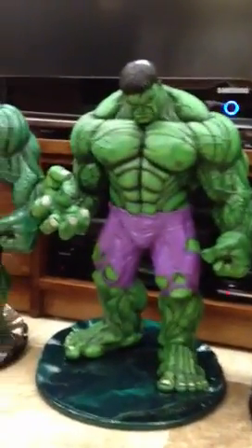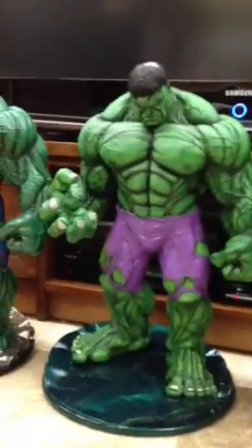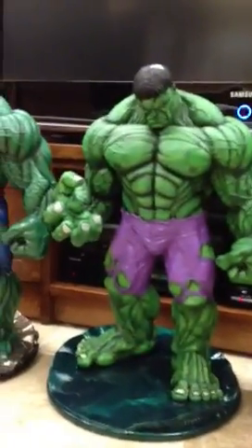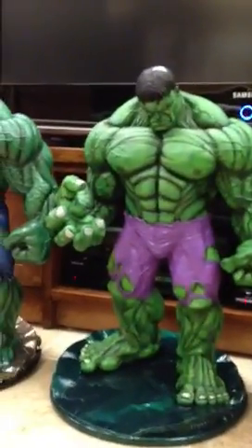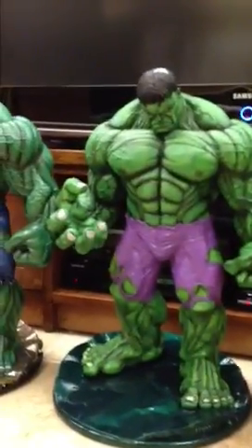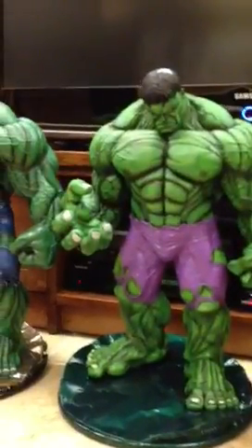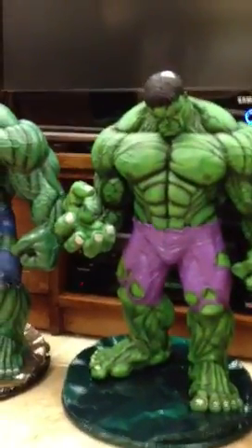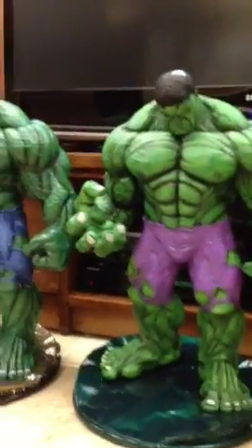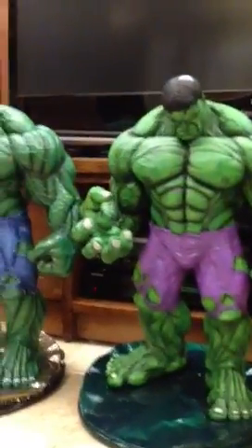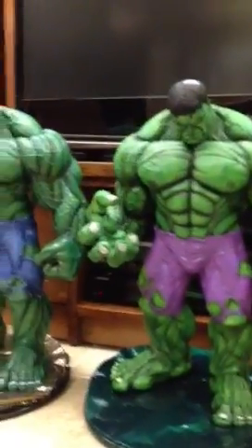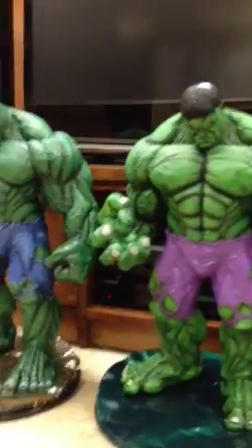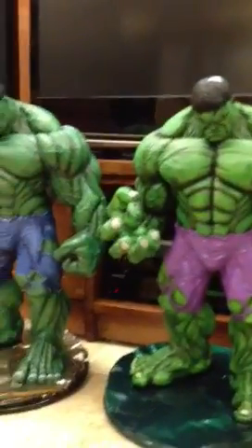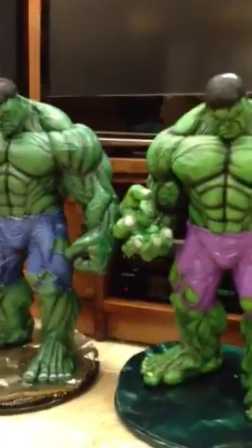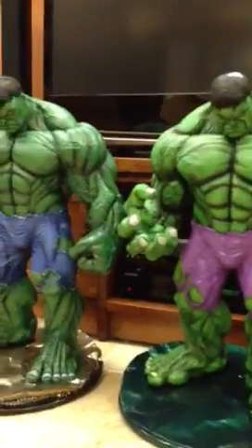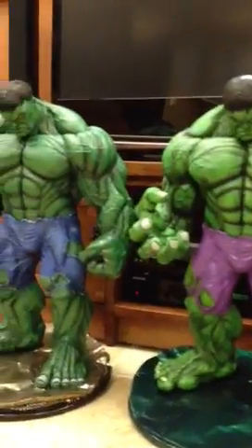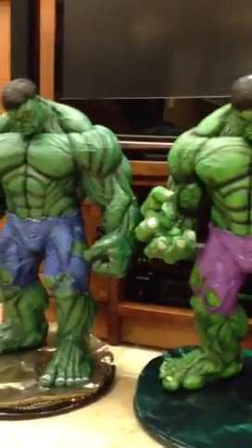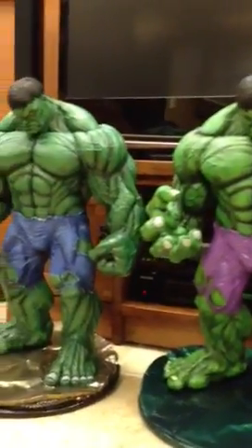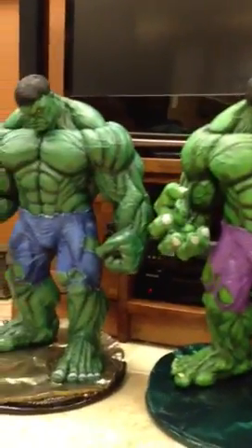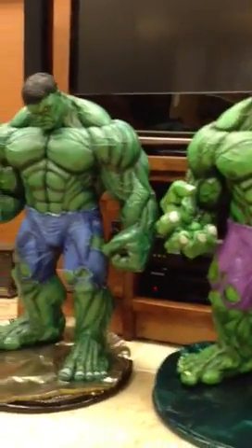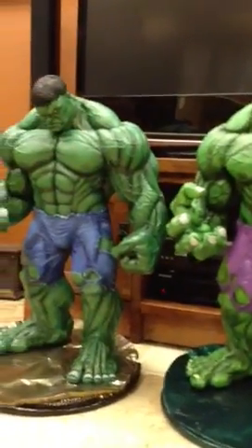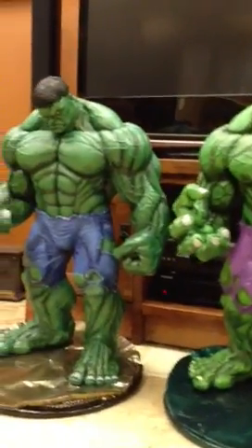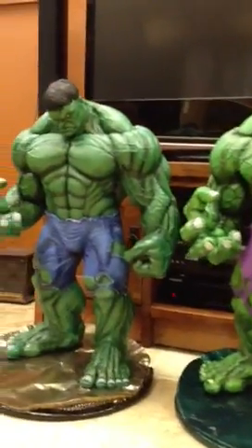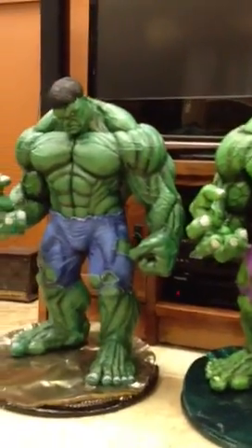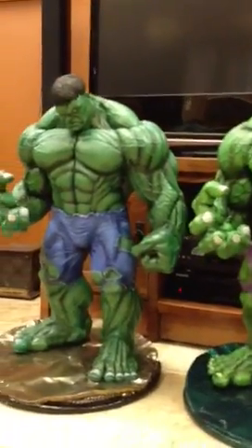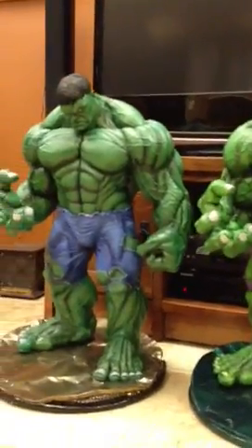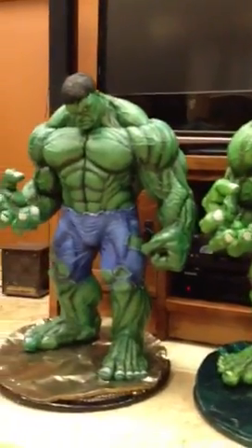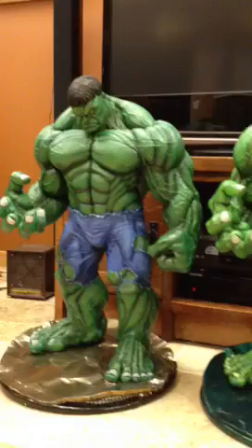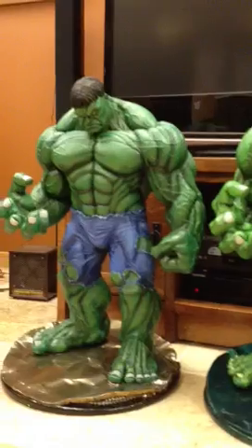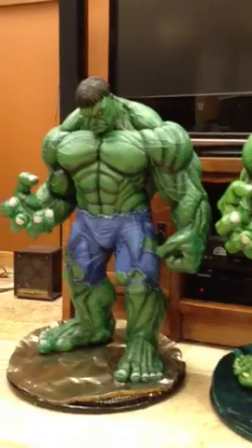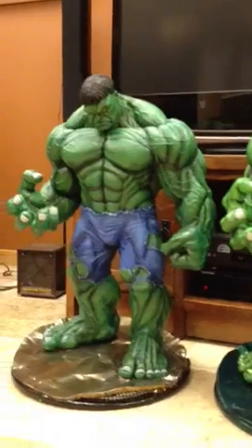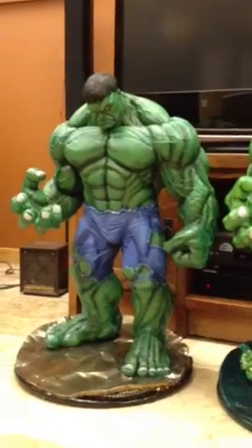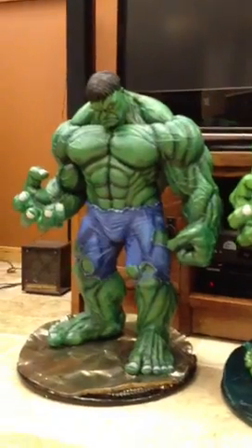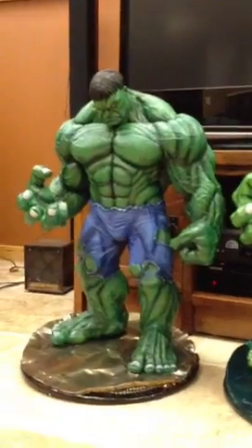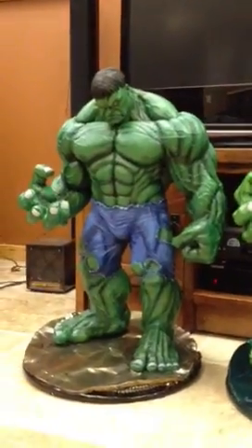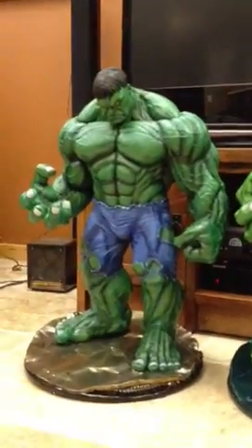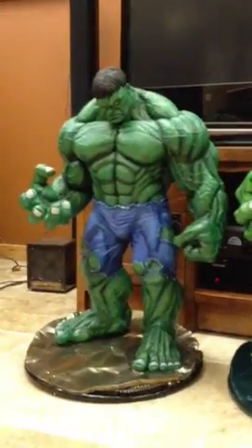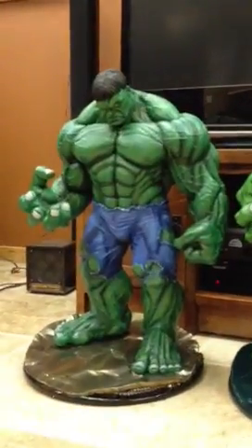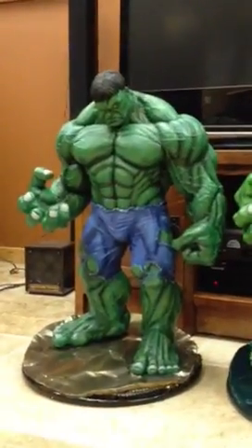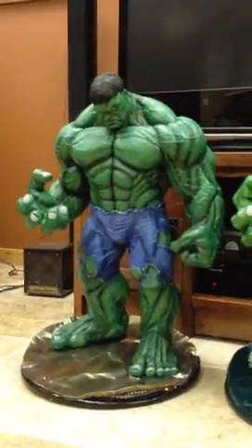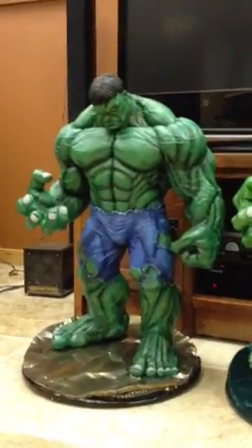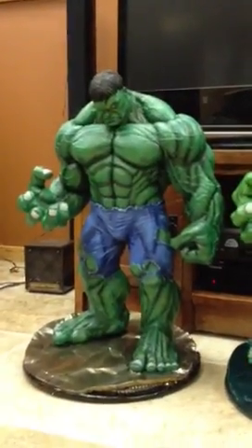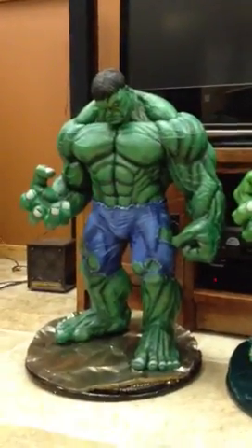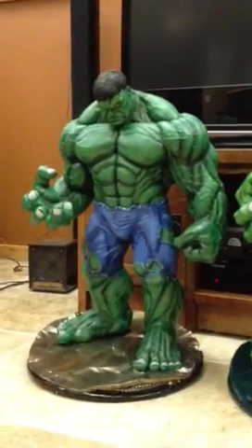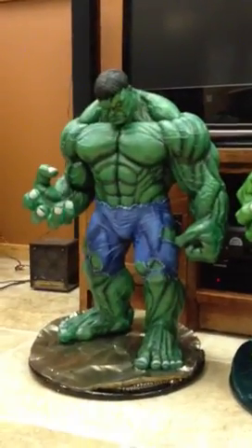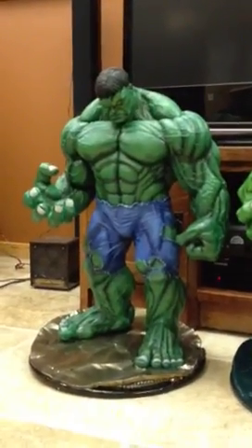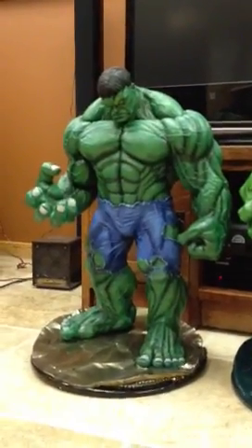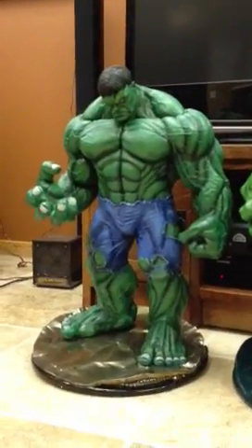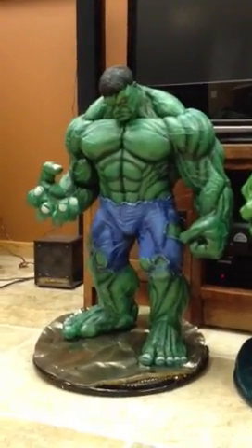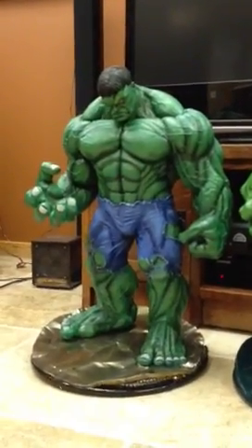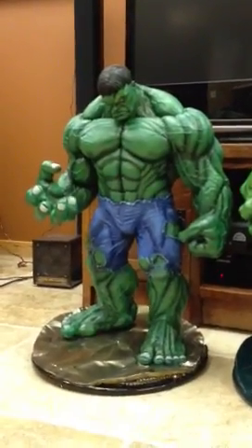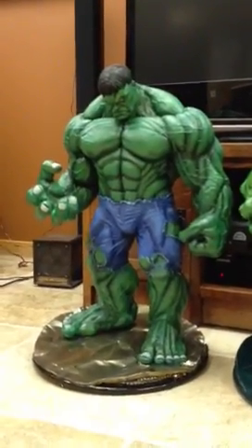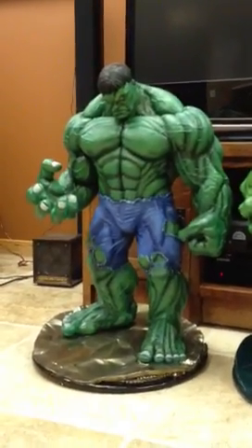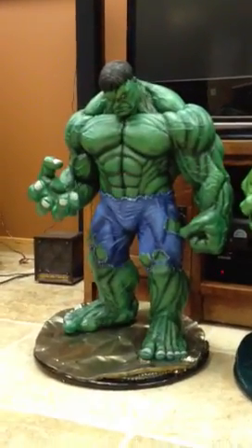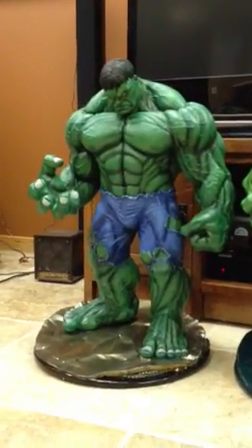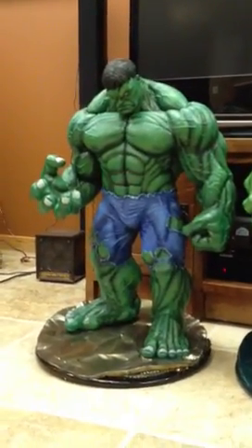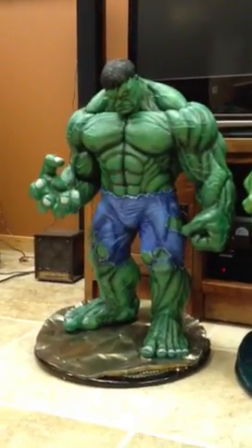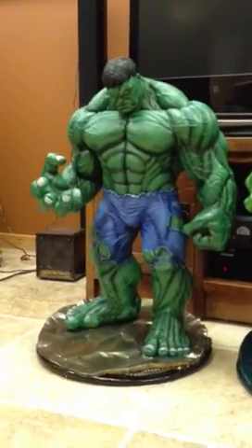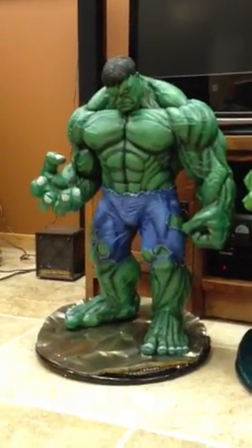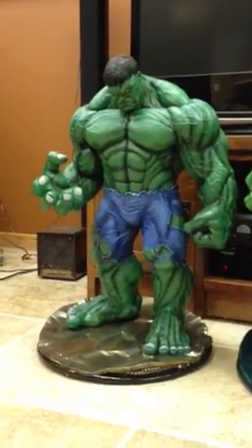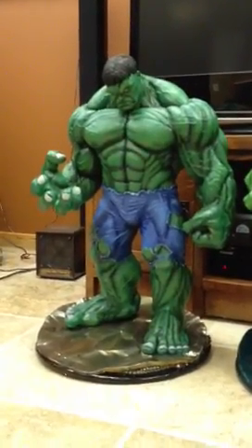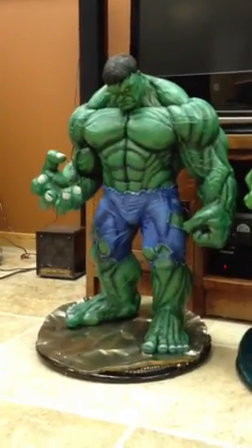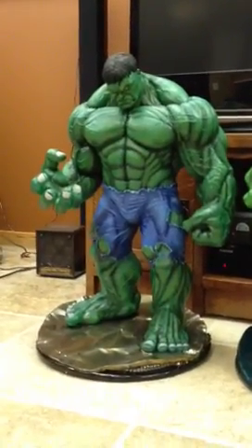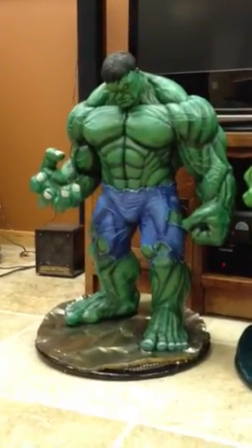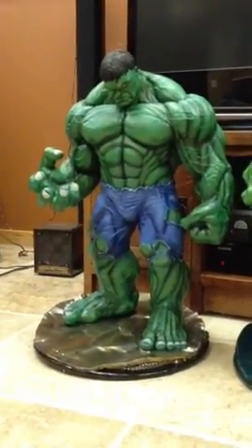And then finally, over here, one more — even darker green hulk. That one has some blue pants.